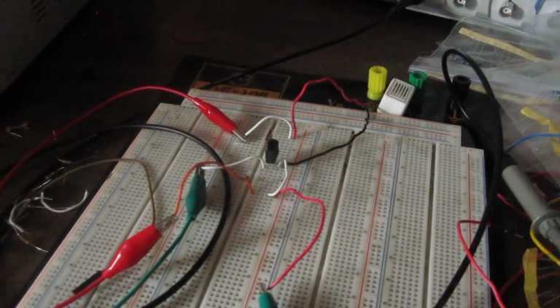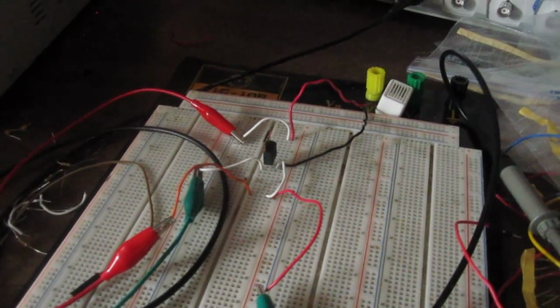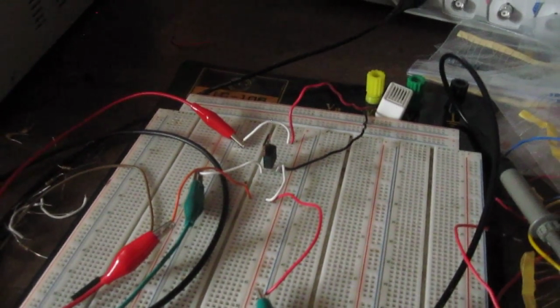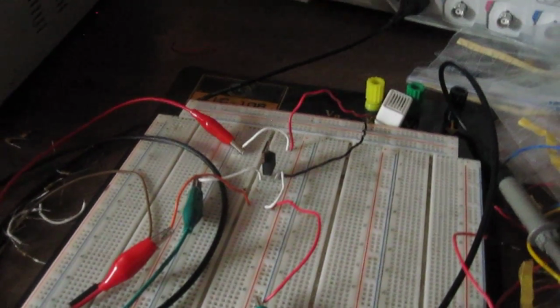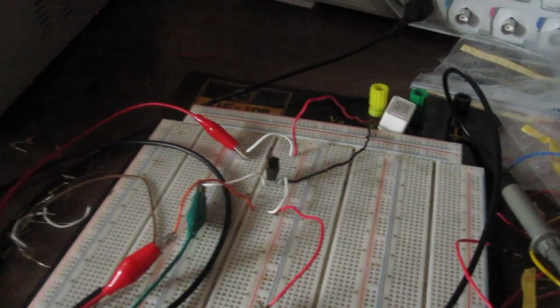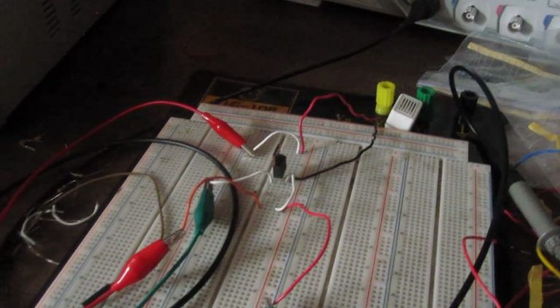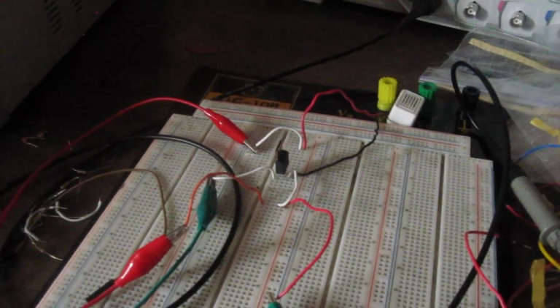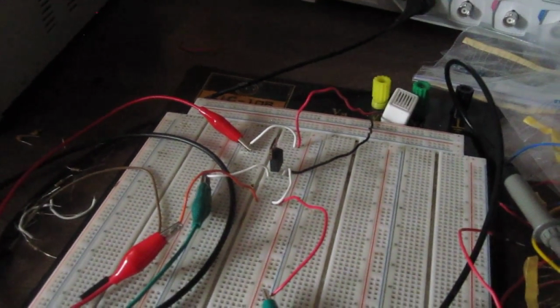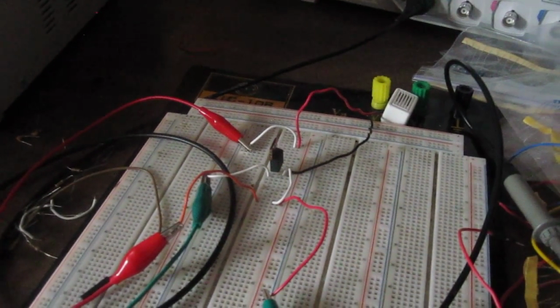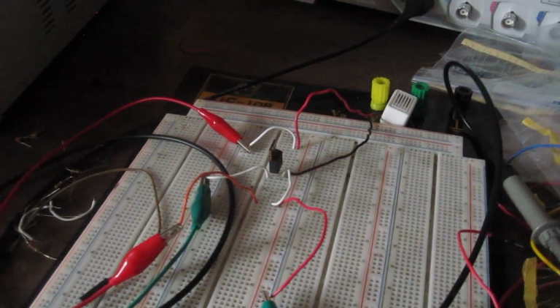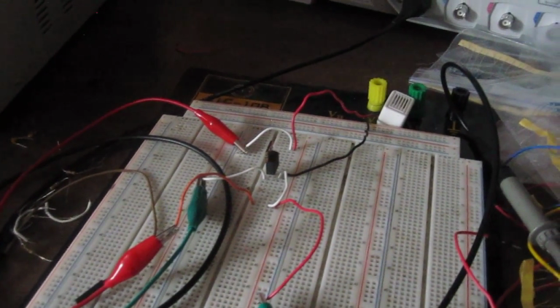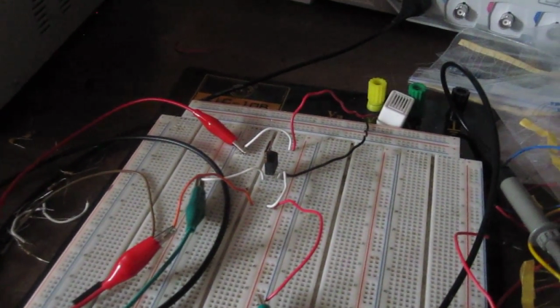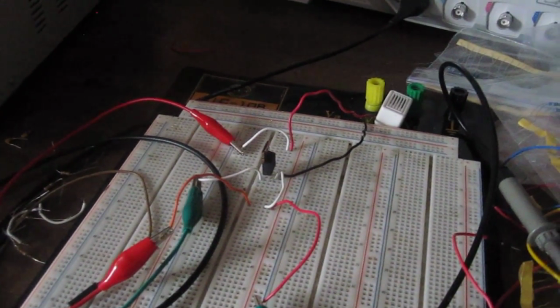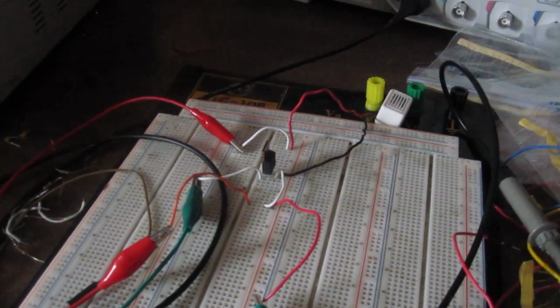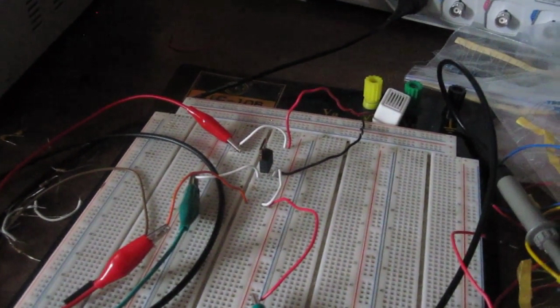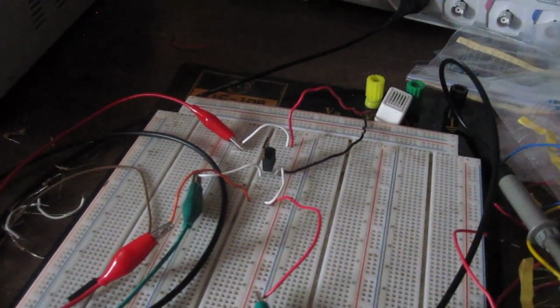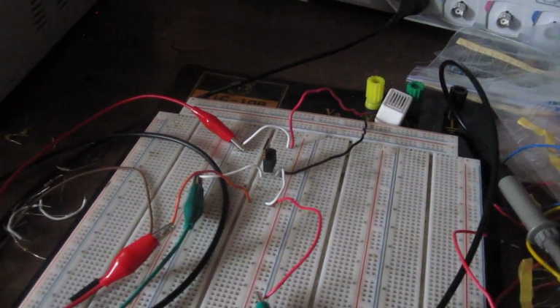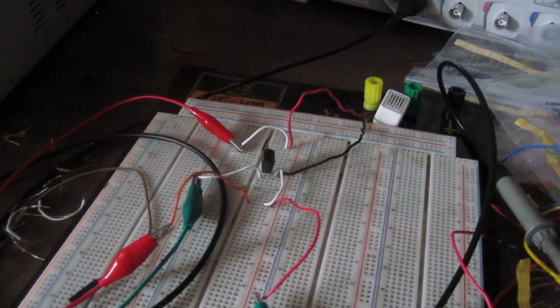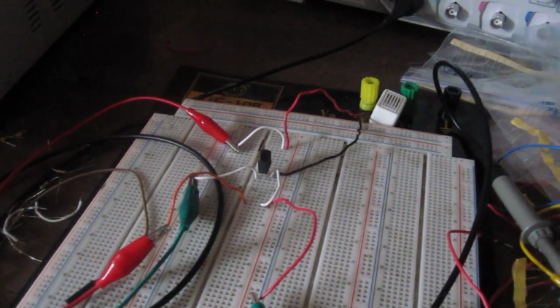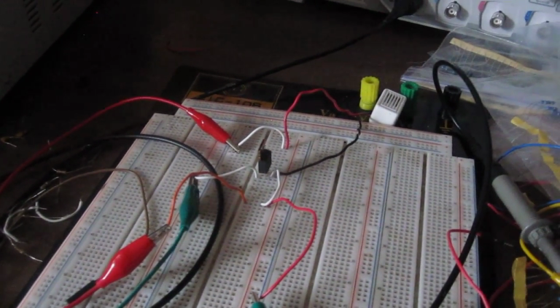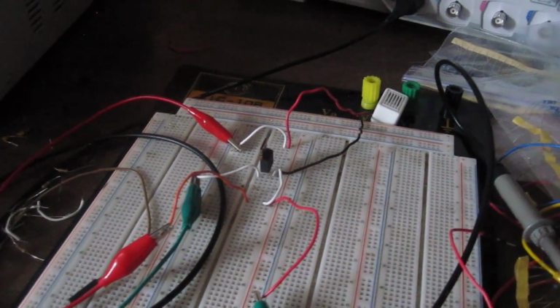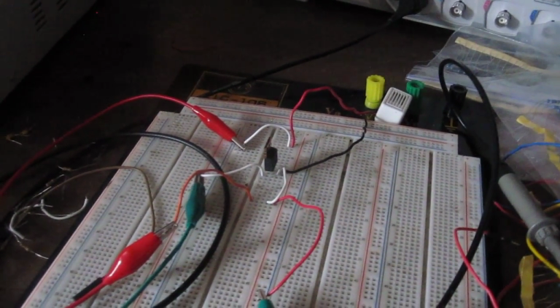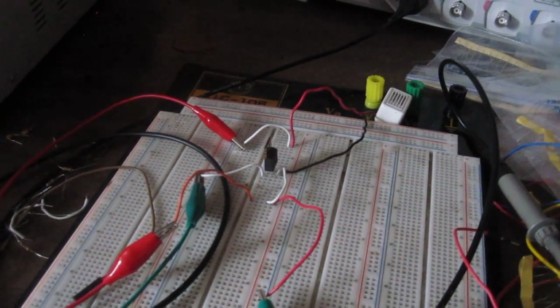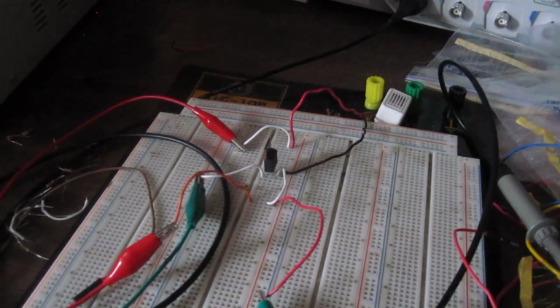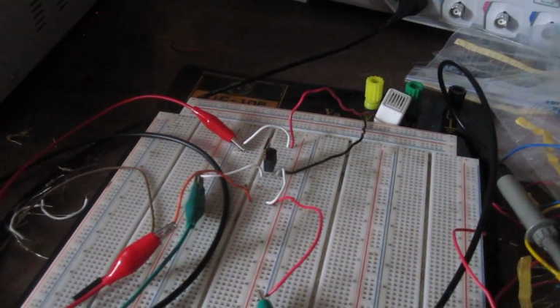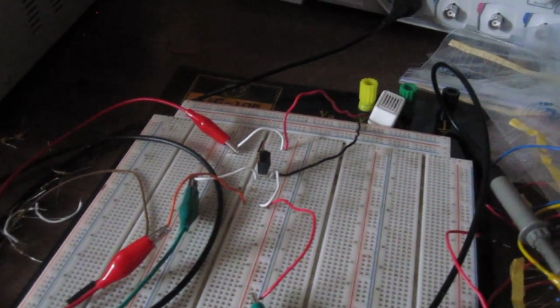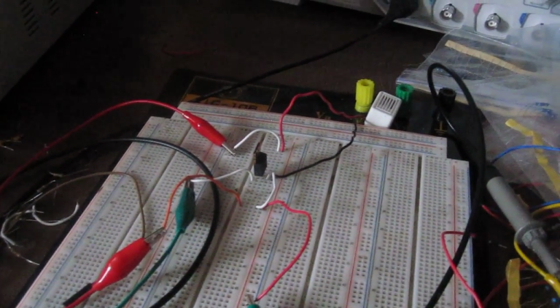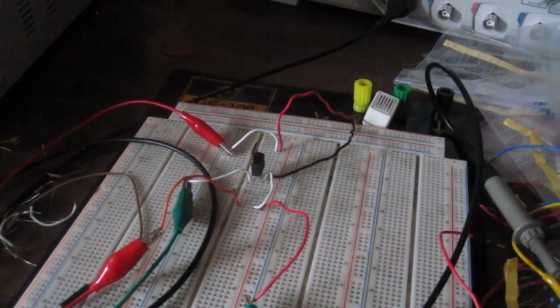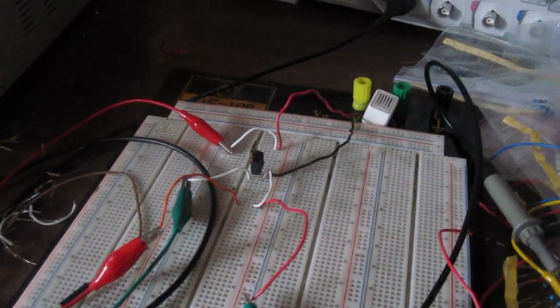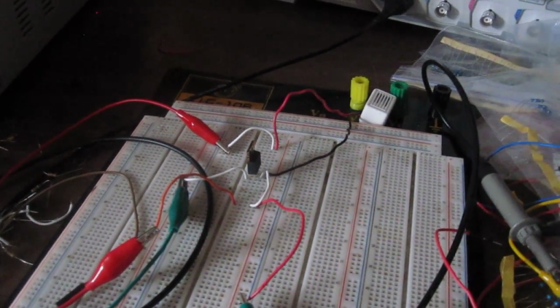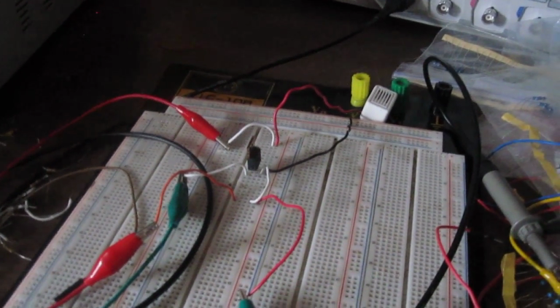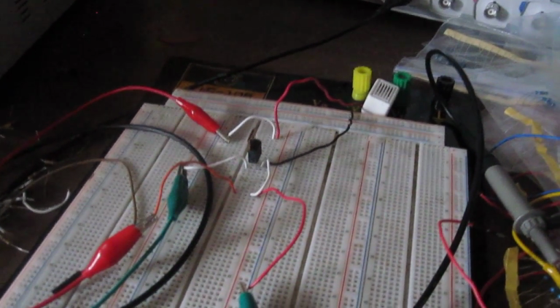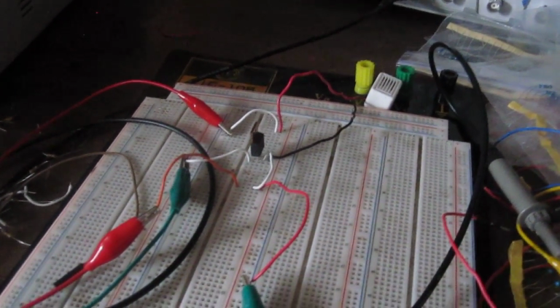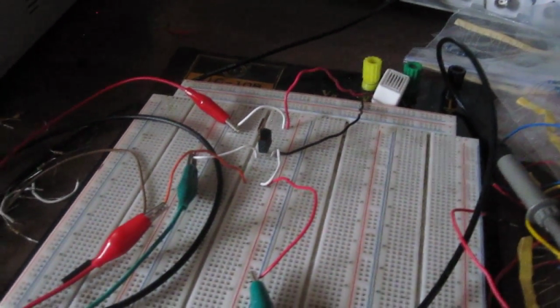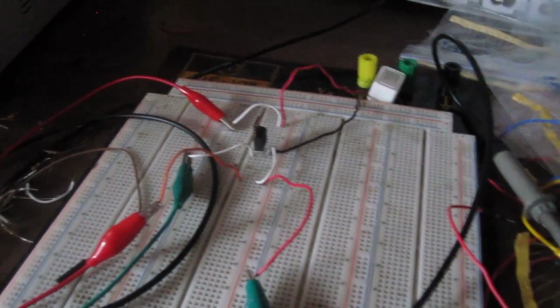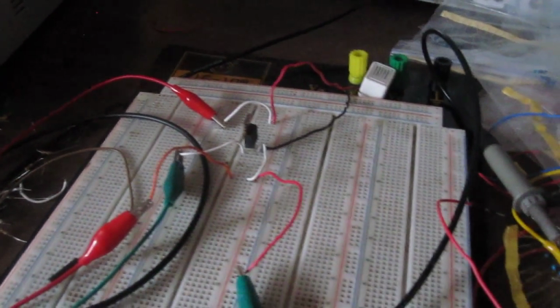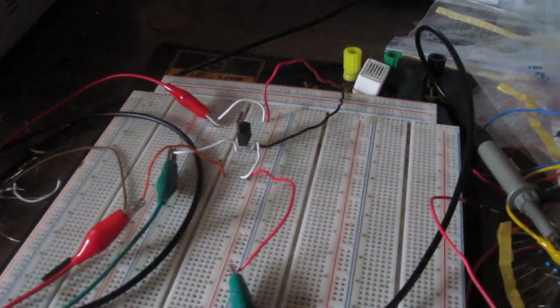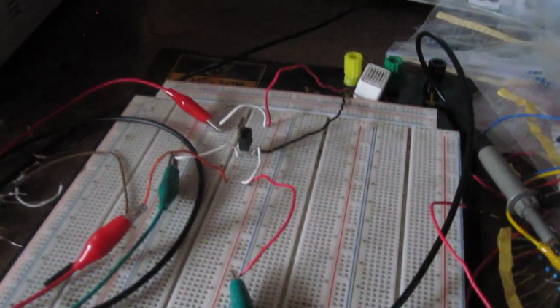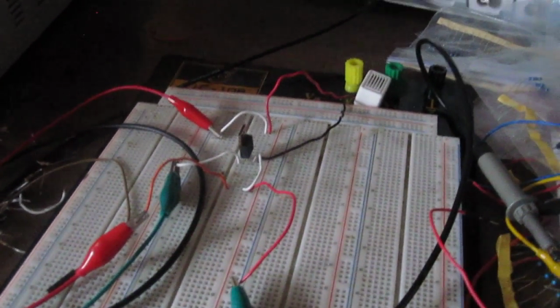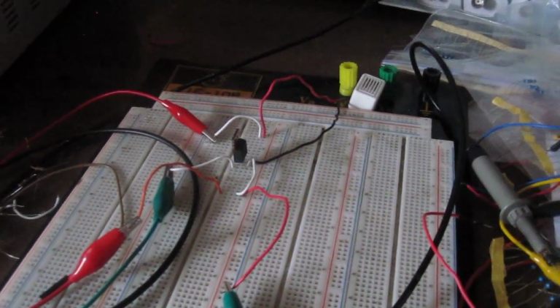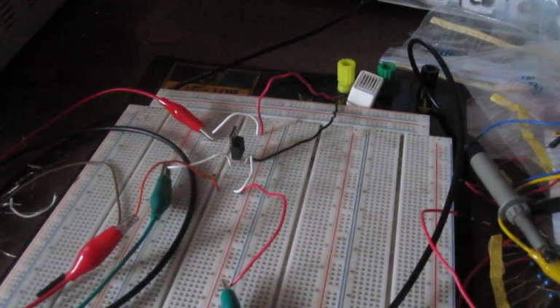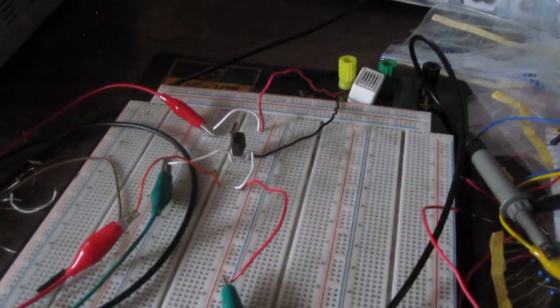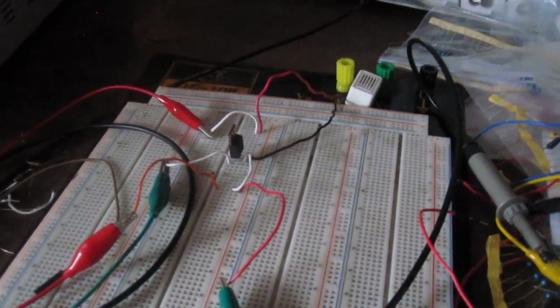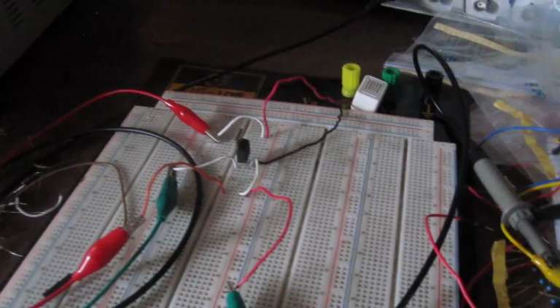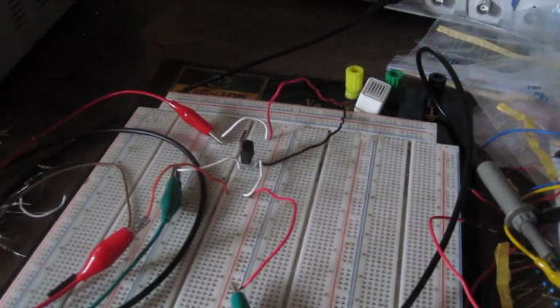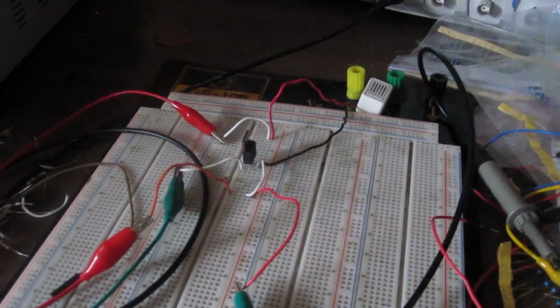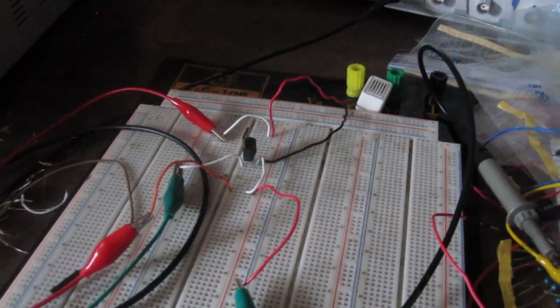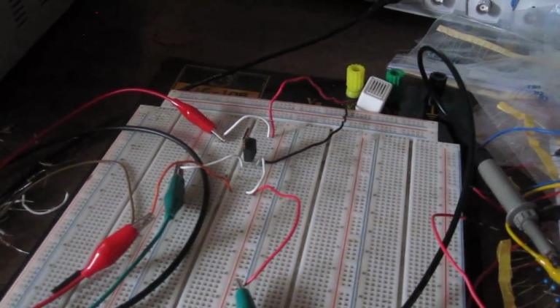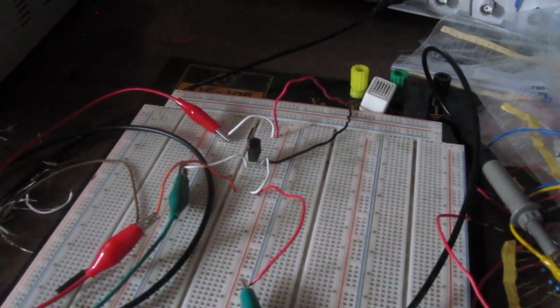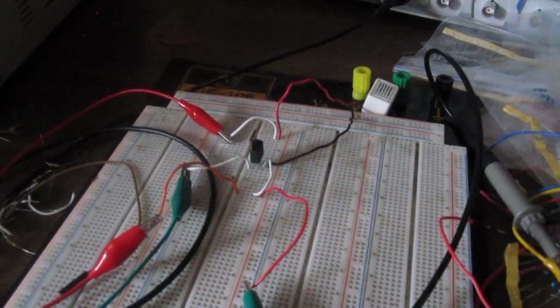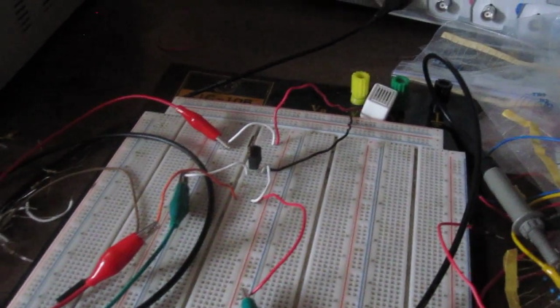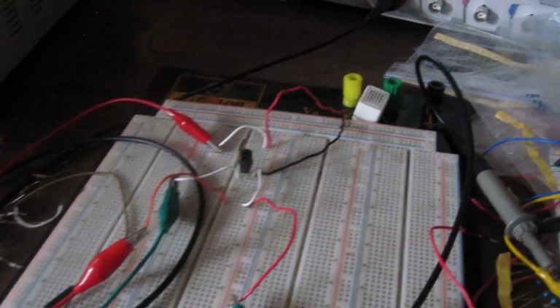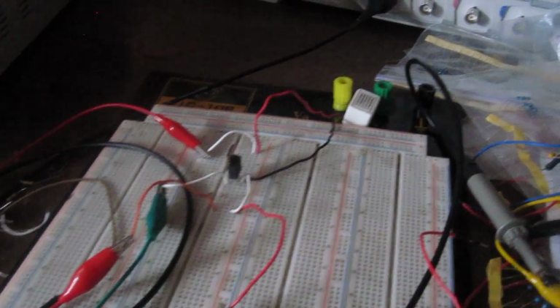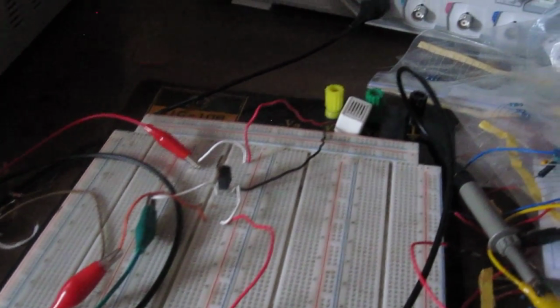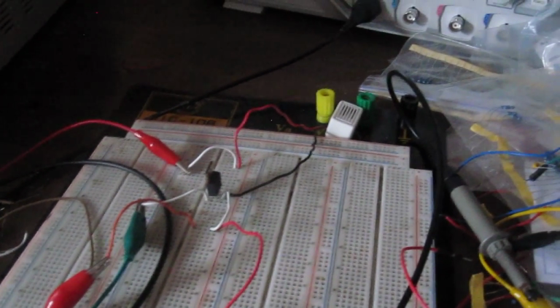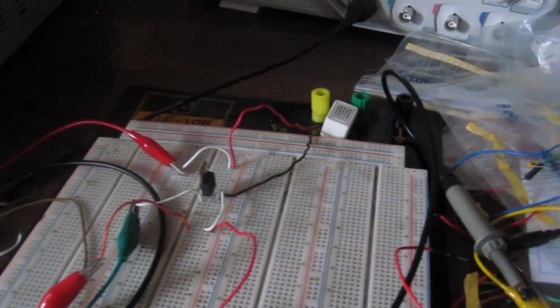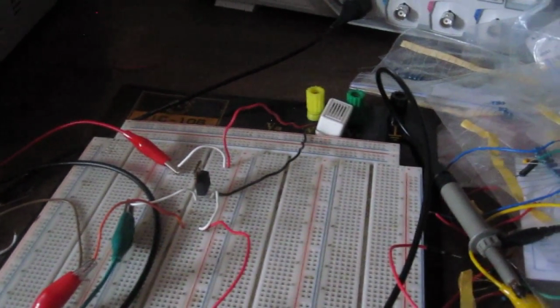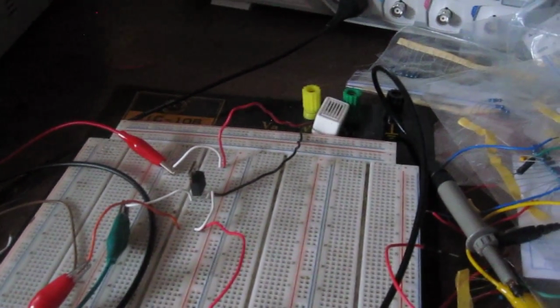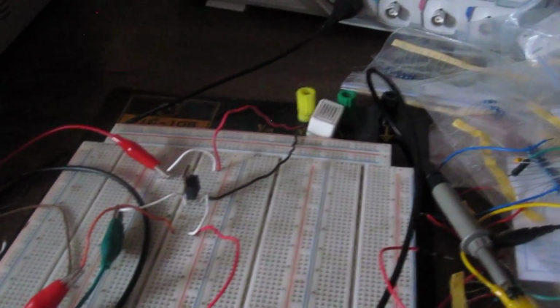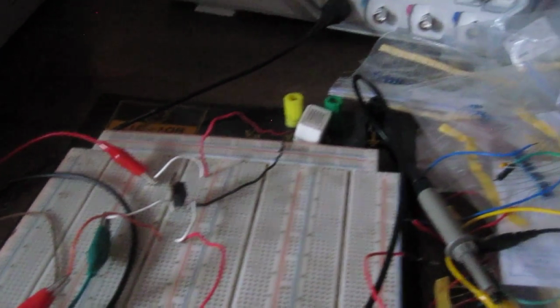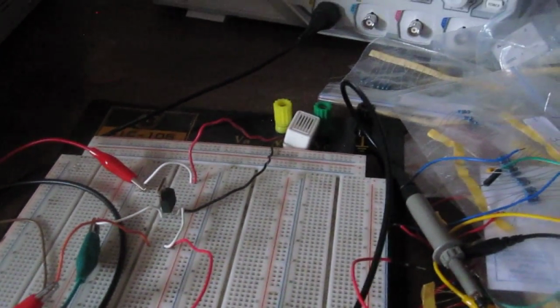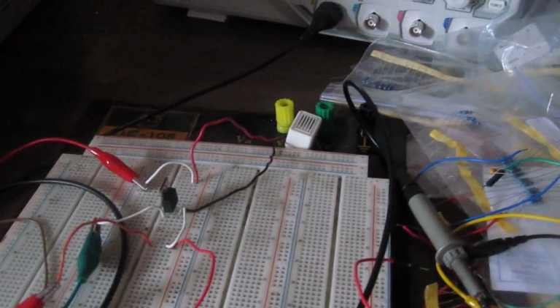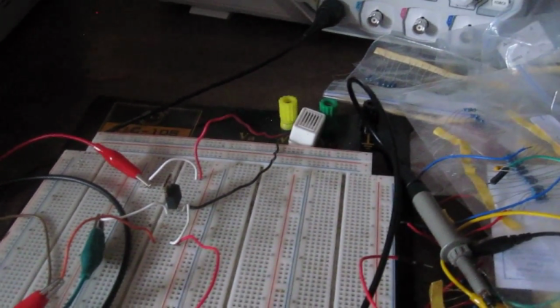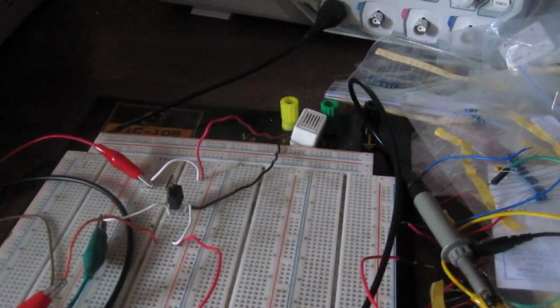In this video I'm going to demonstrate a P-channel MOSFET circuit and how to connect it so that it can power on a load.